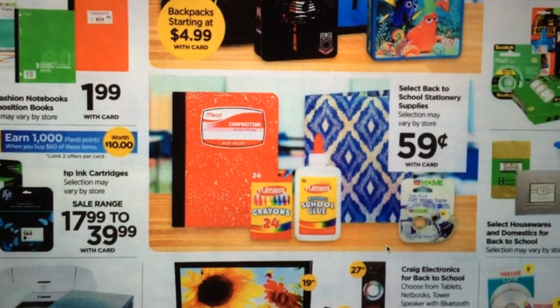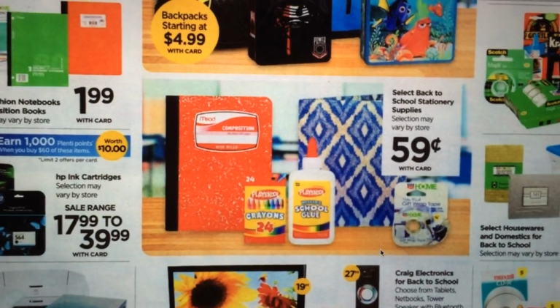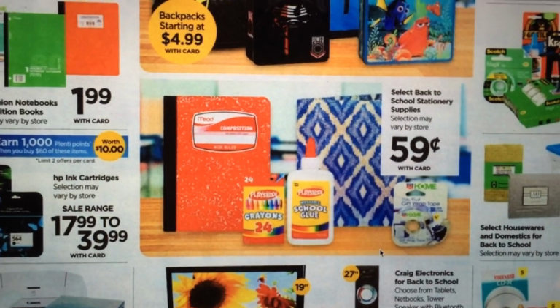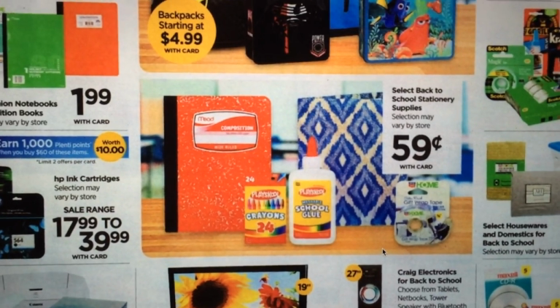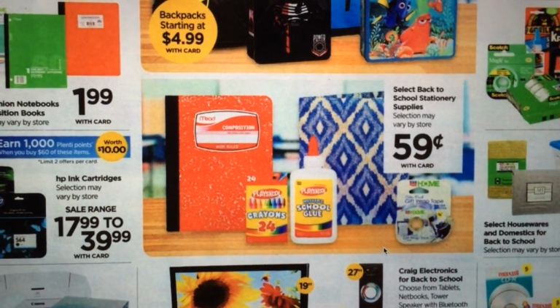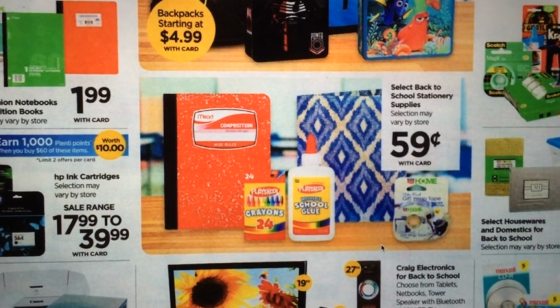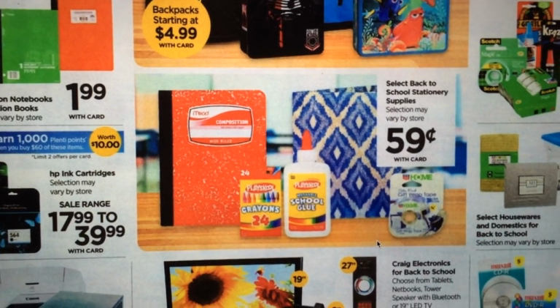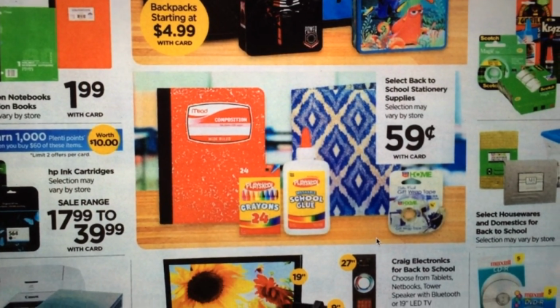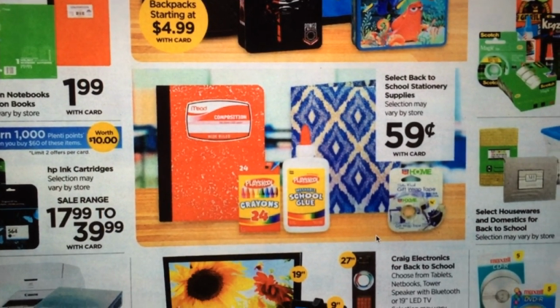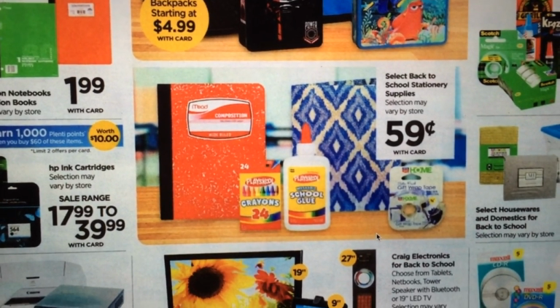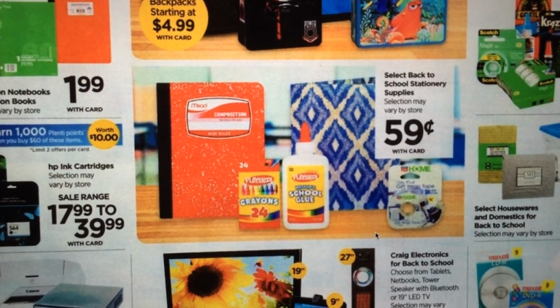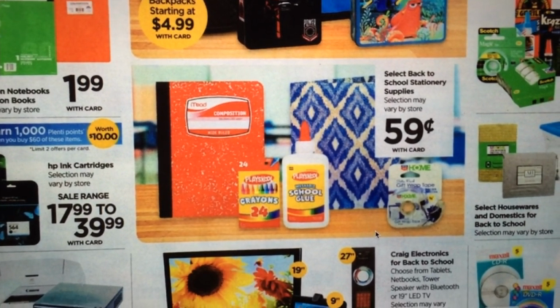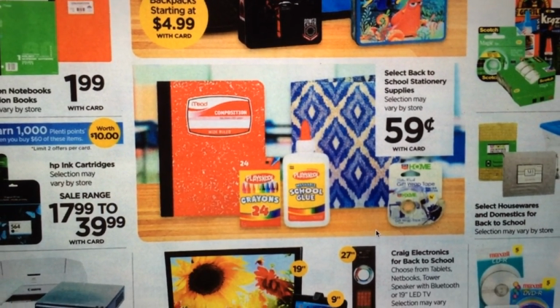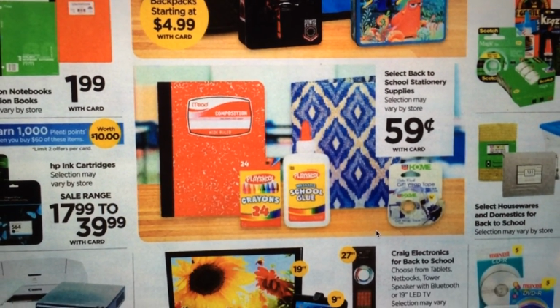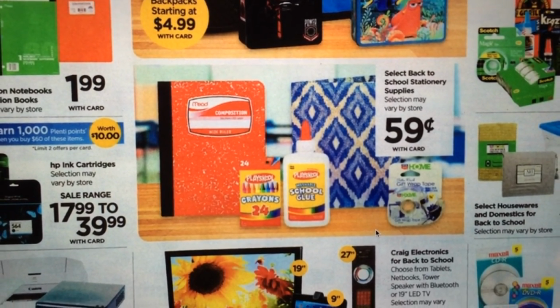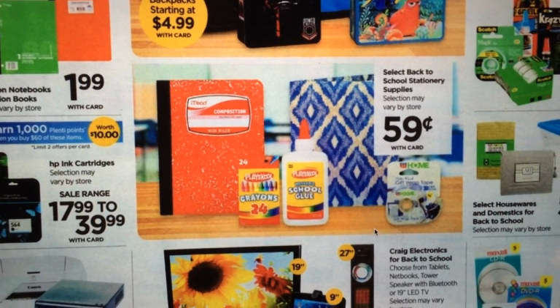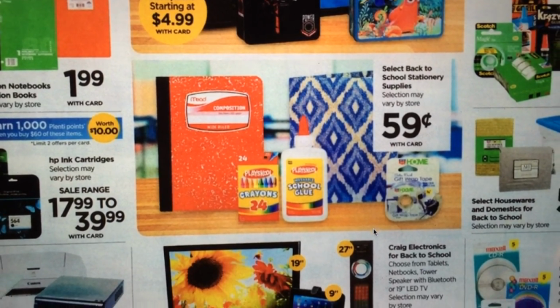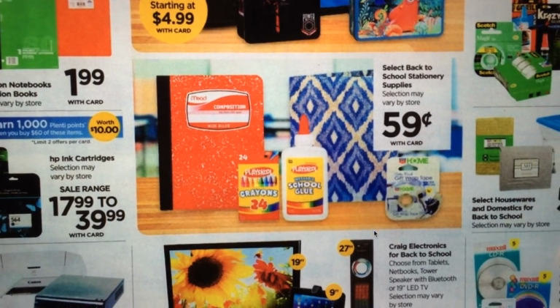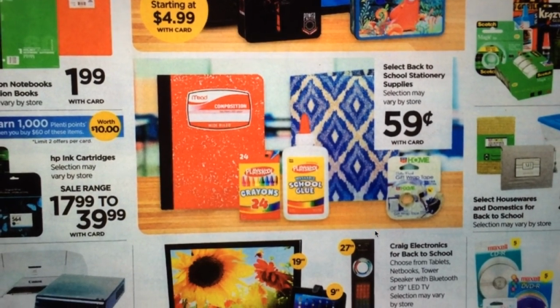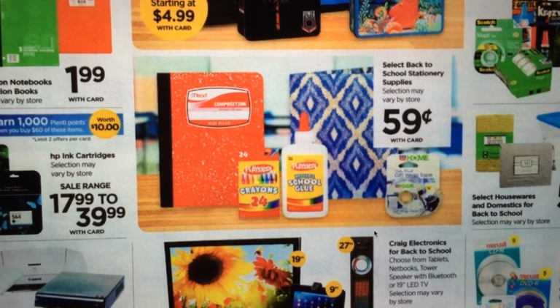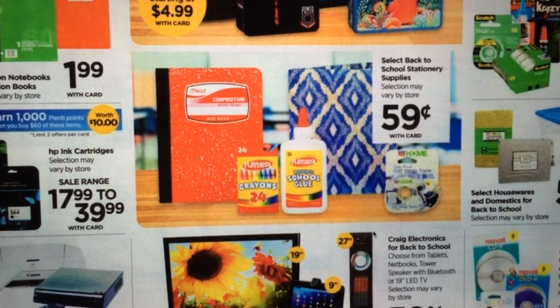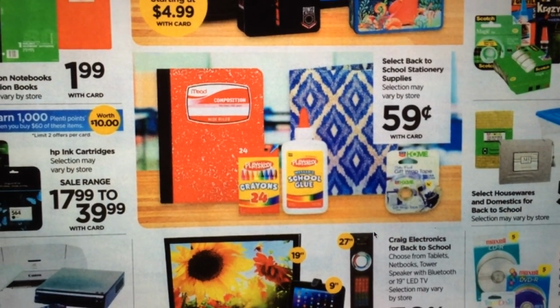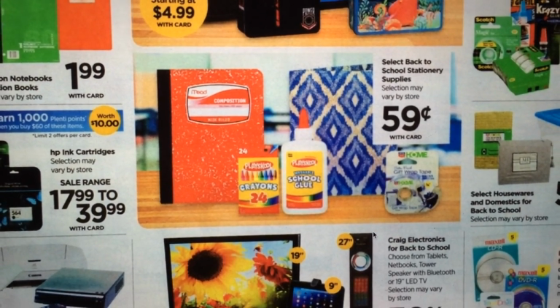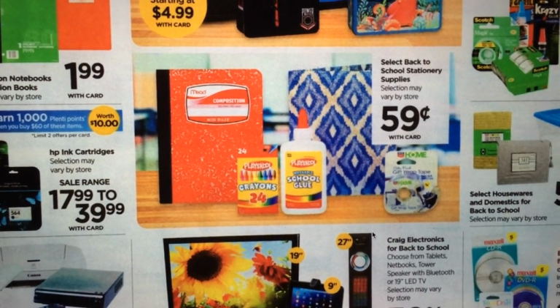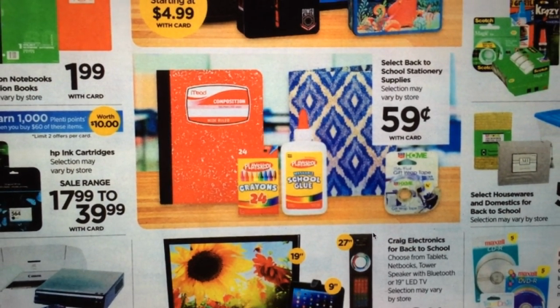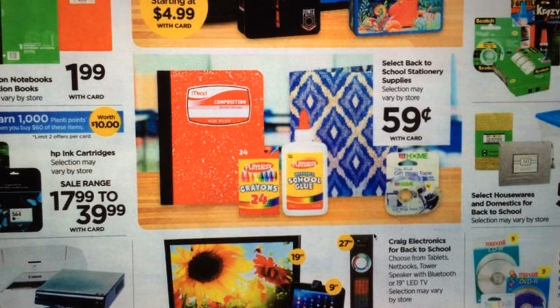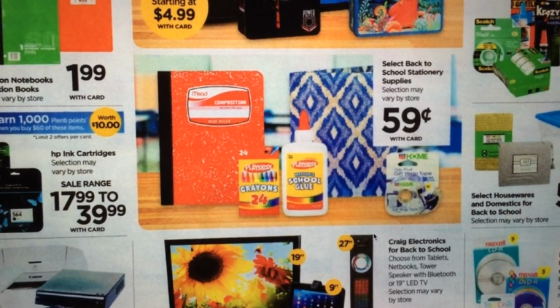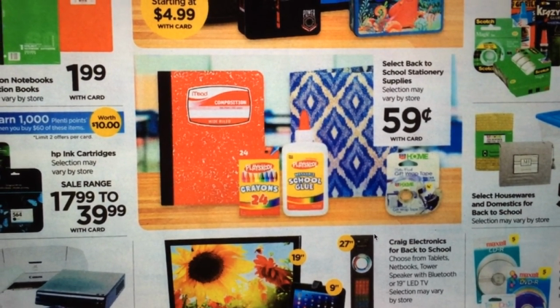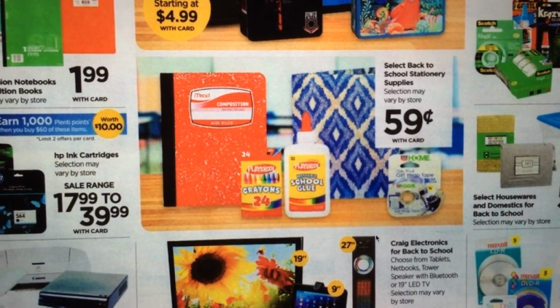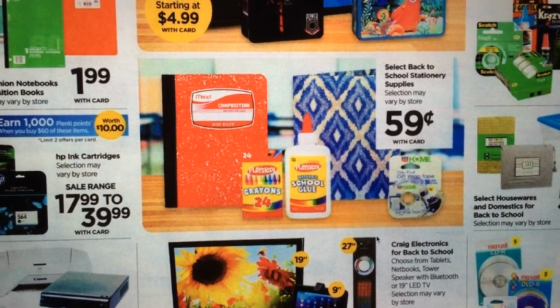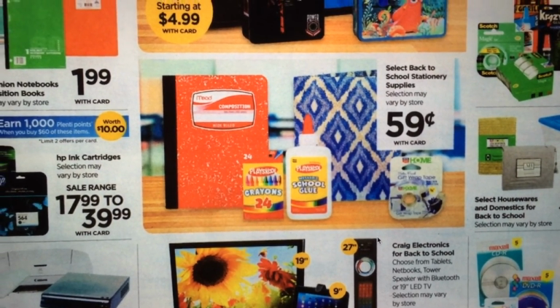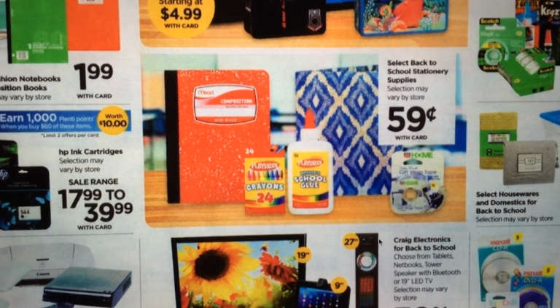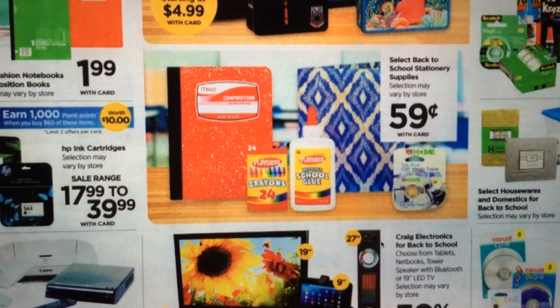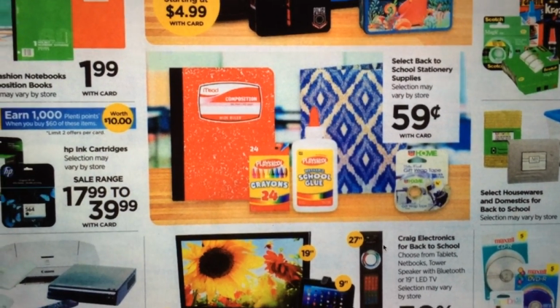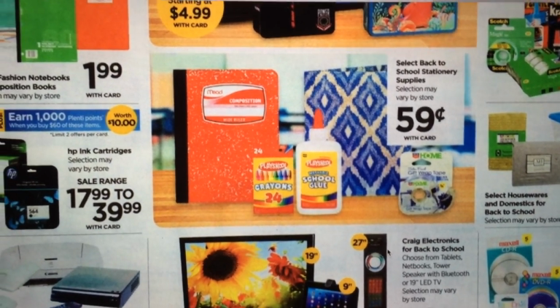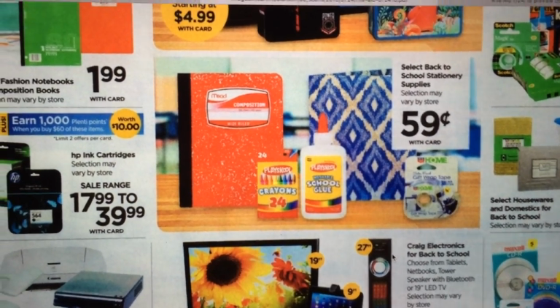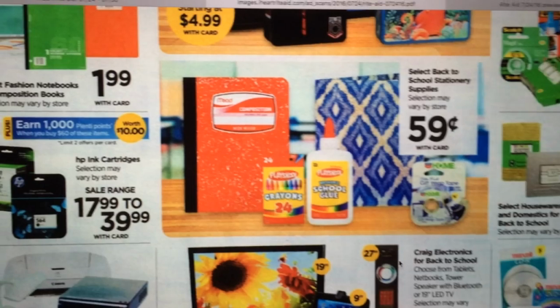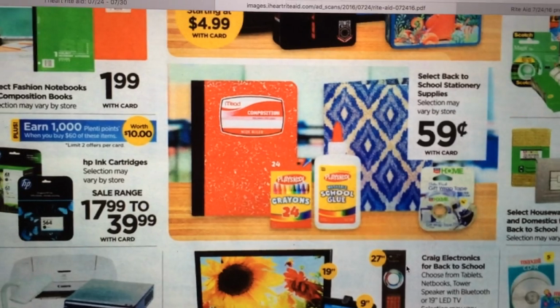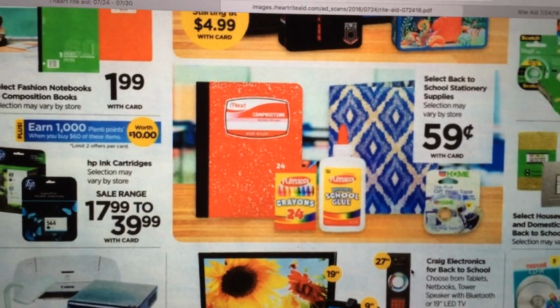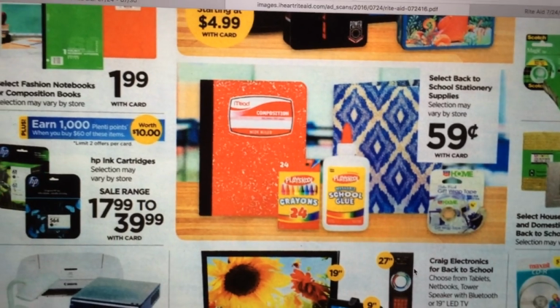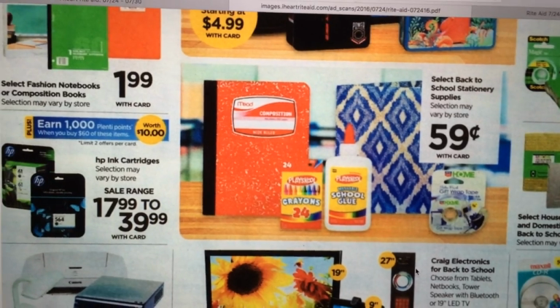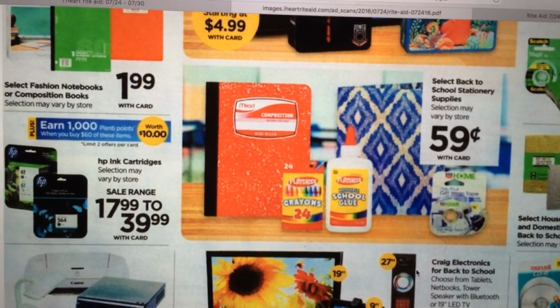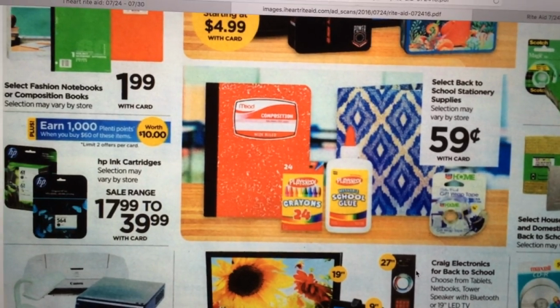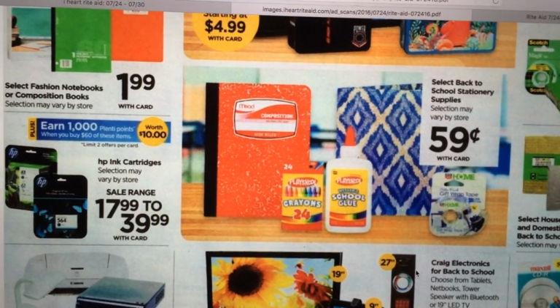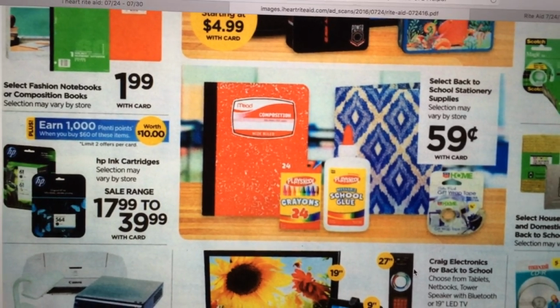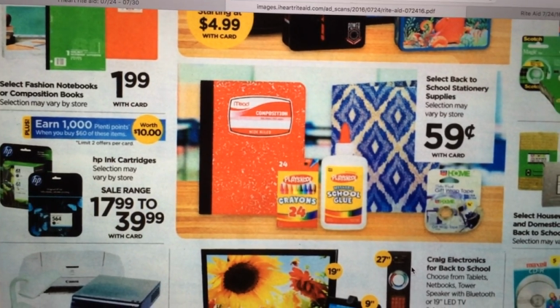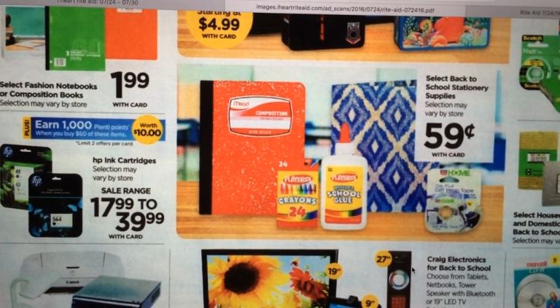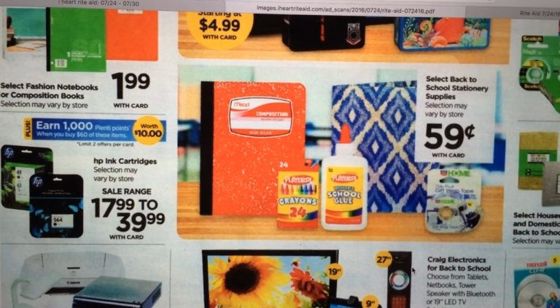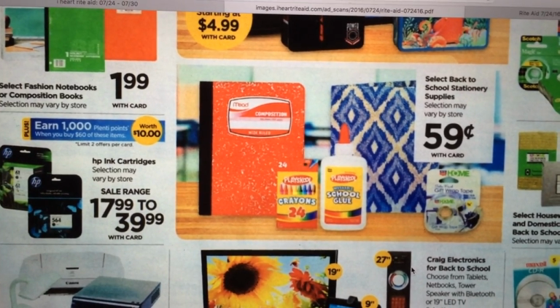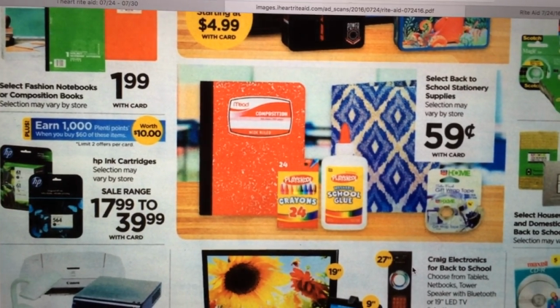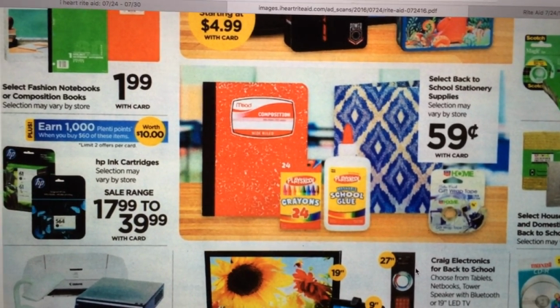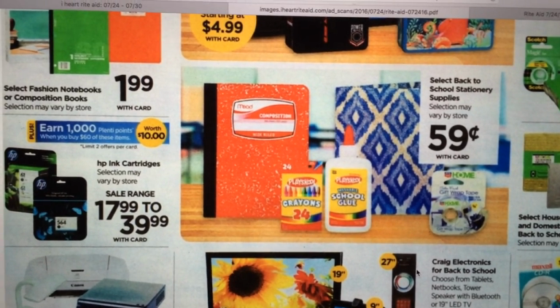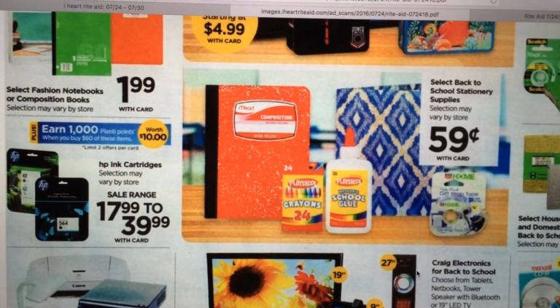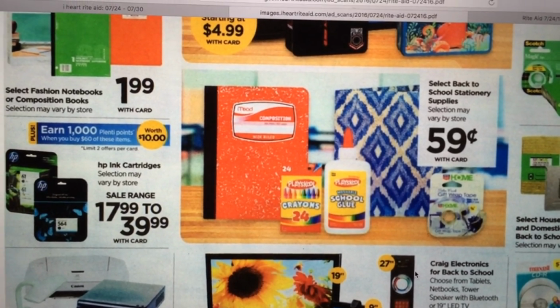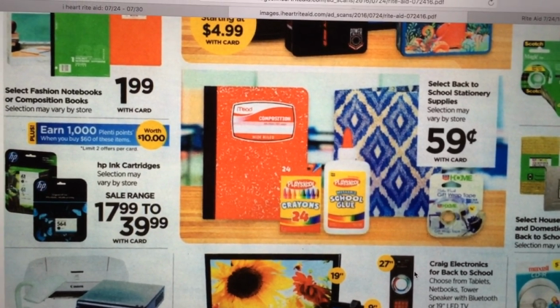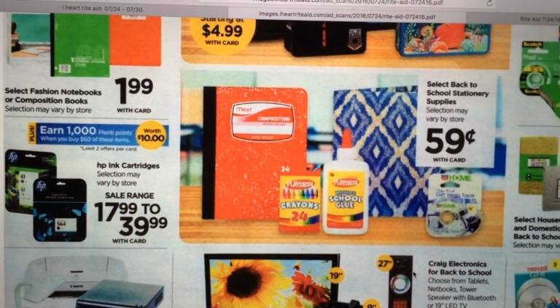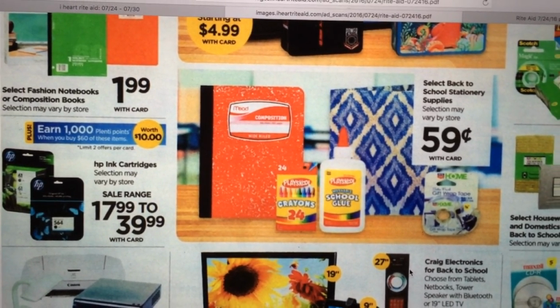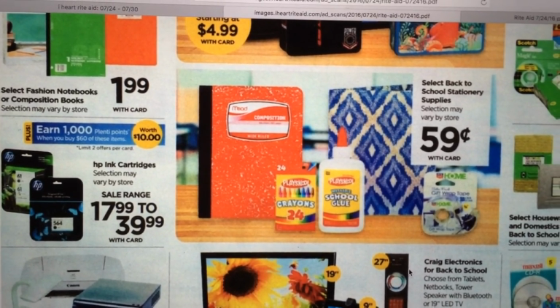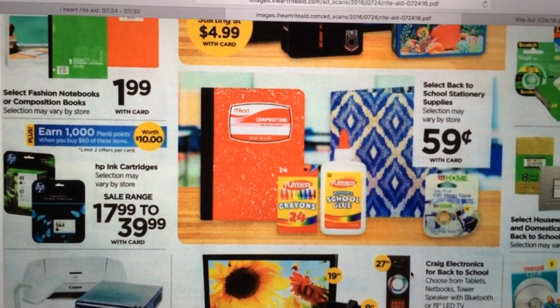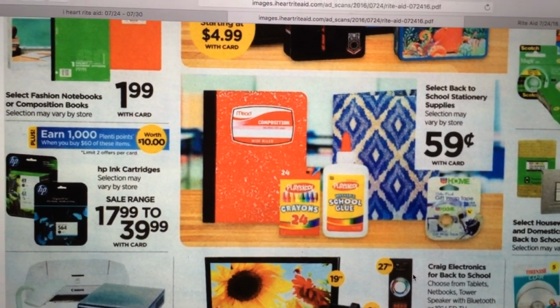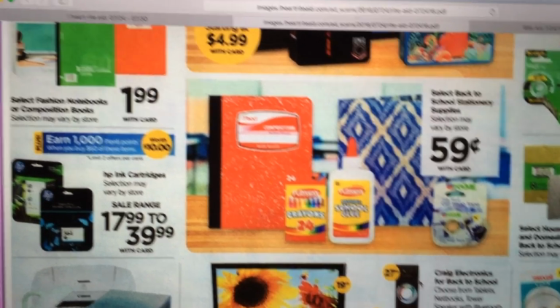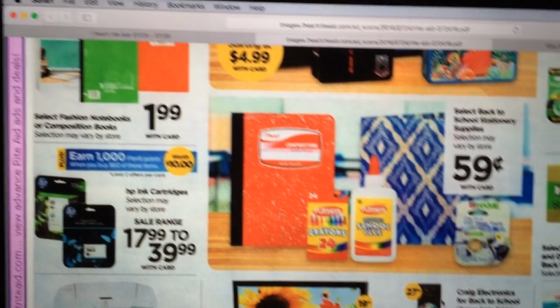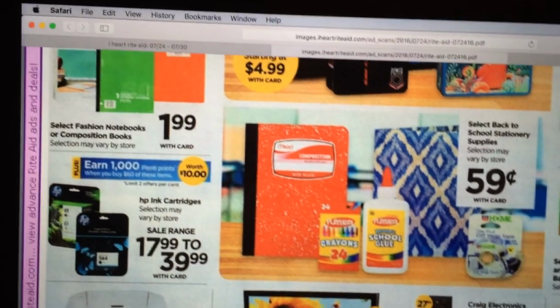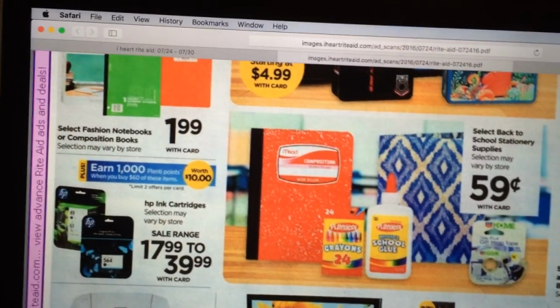And you've got the $0.59 school supplies — the crayons, the glue, the paper, and it looks like some of the folders too.